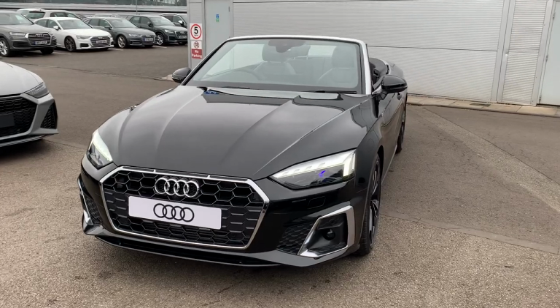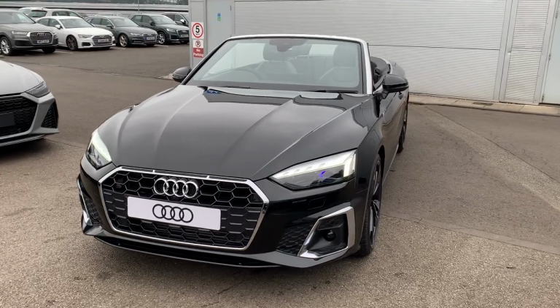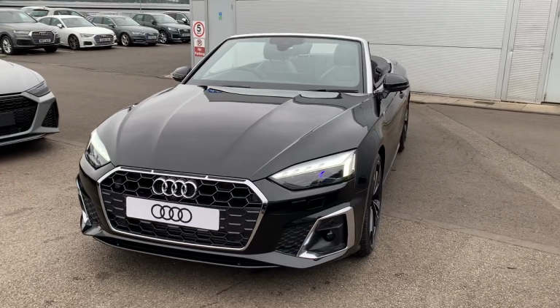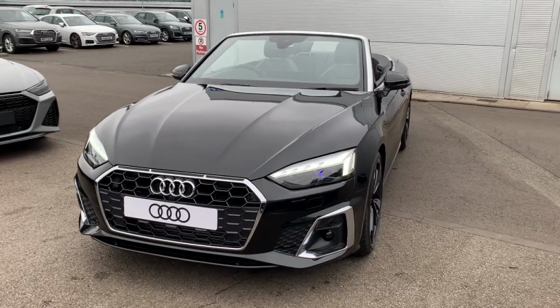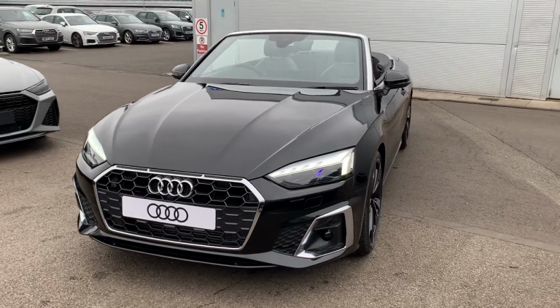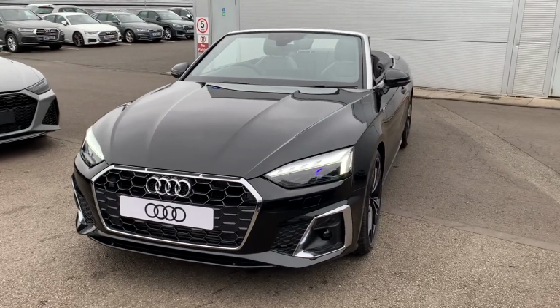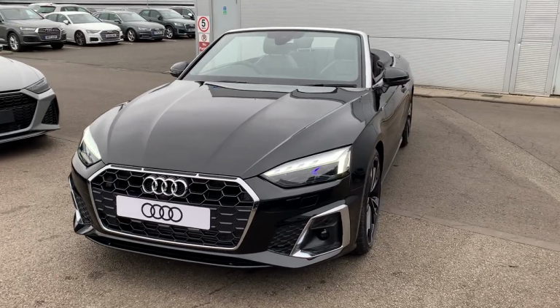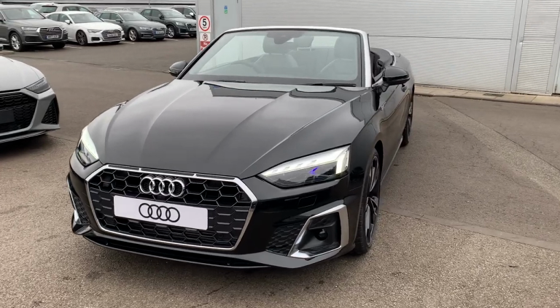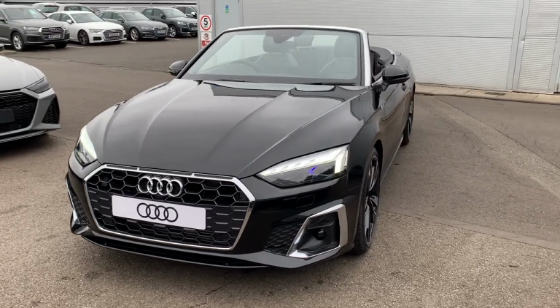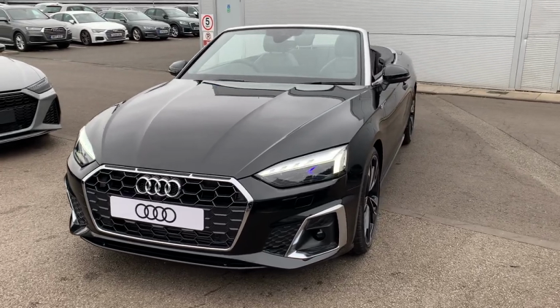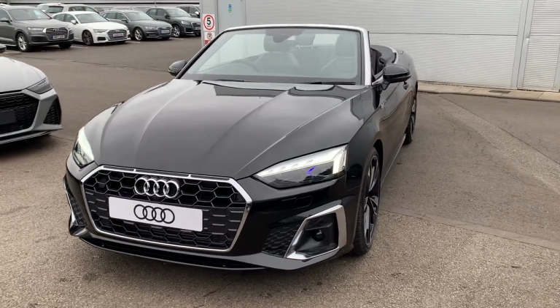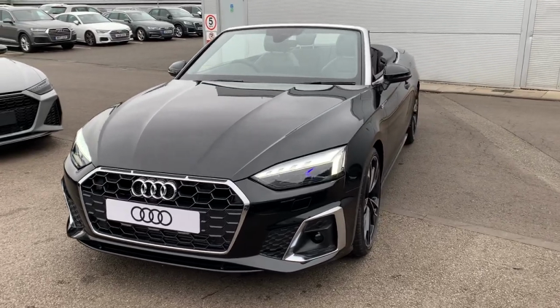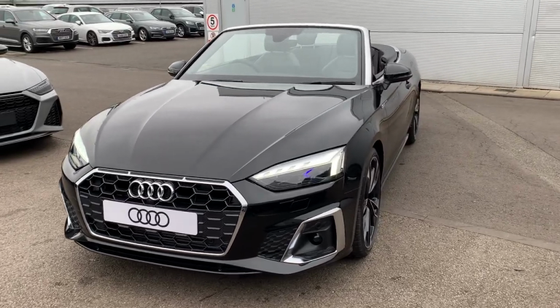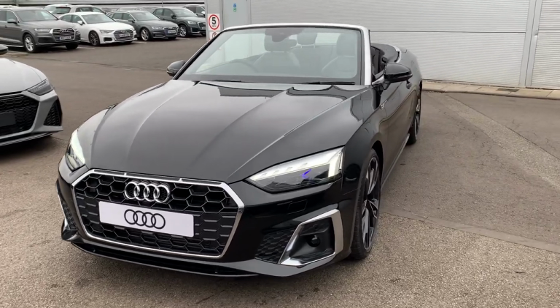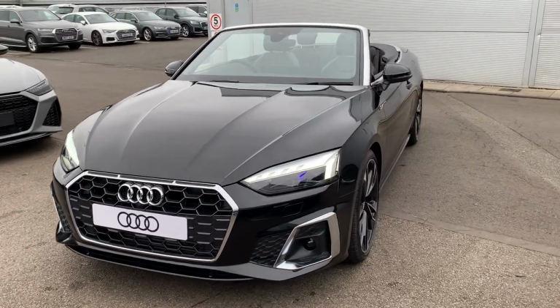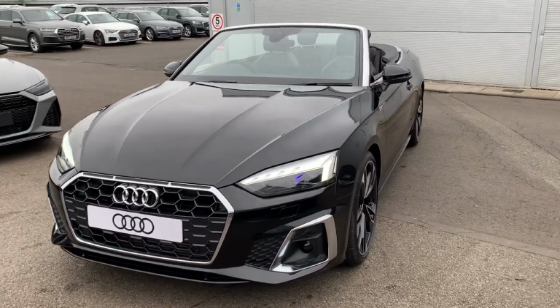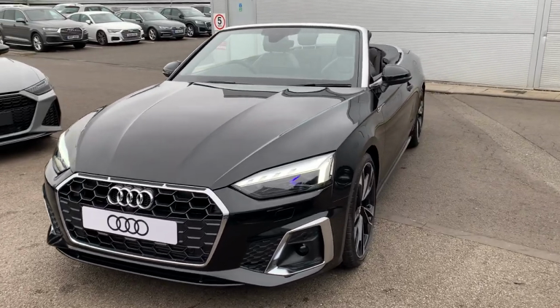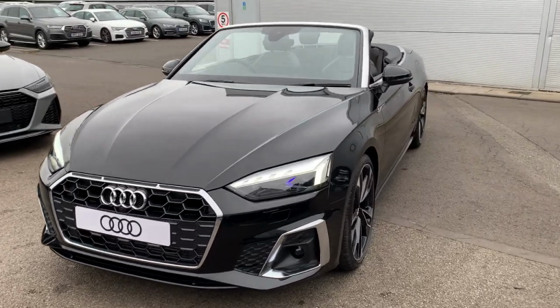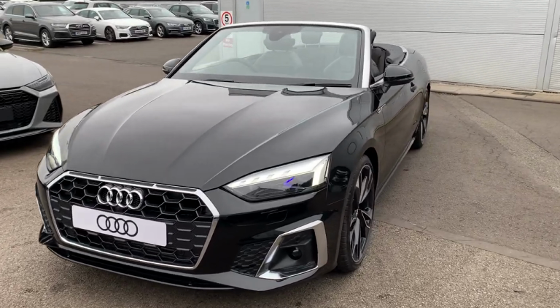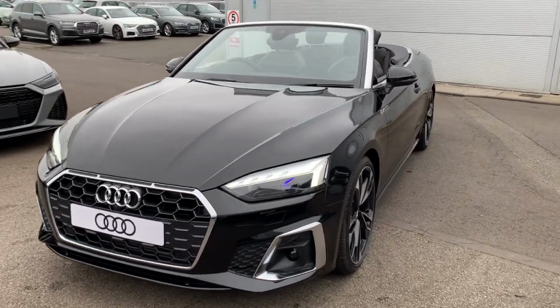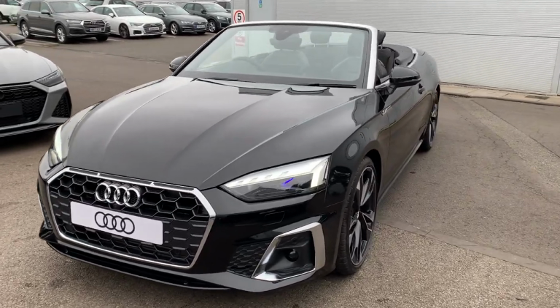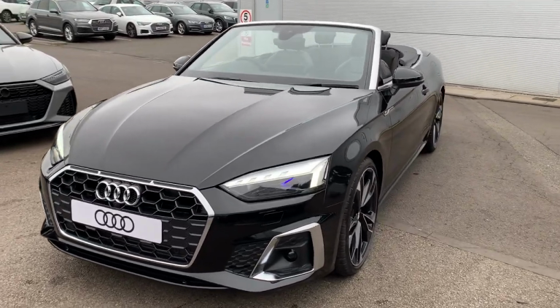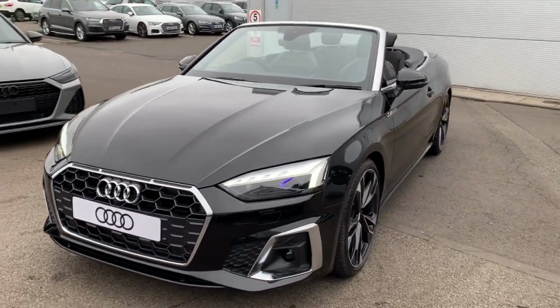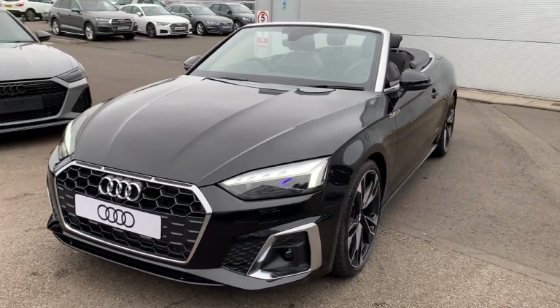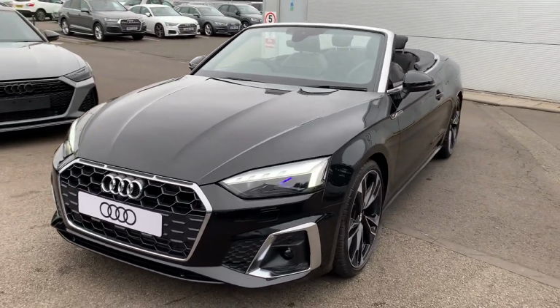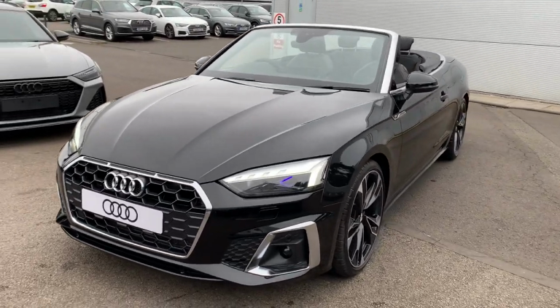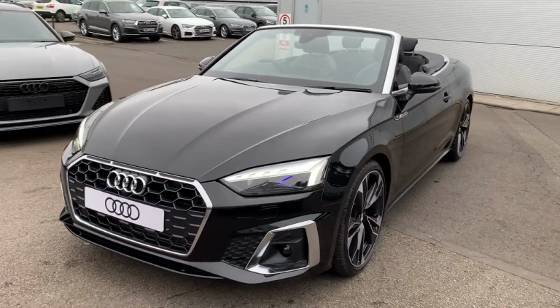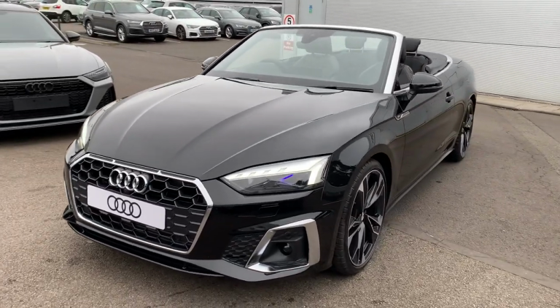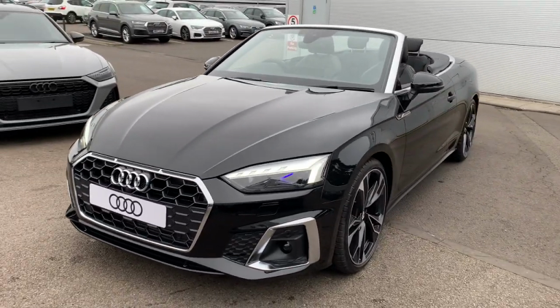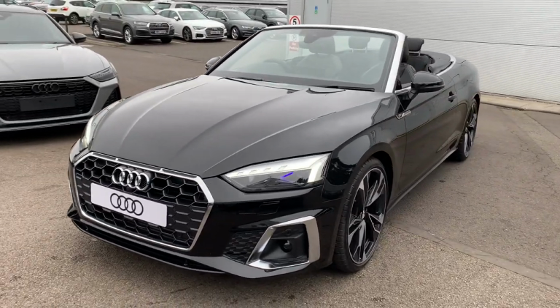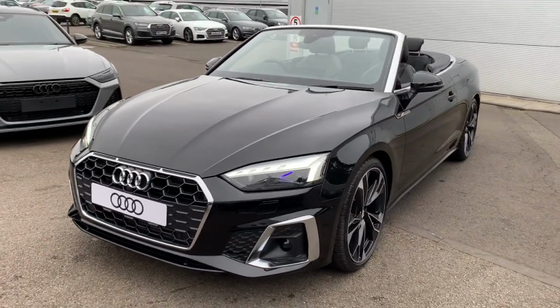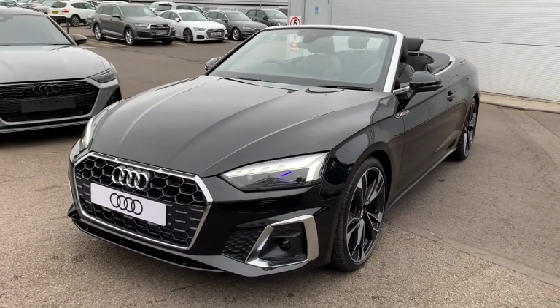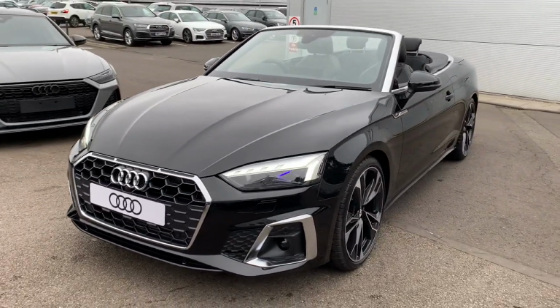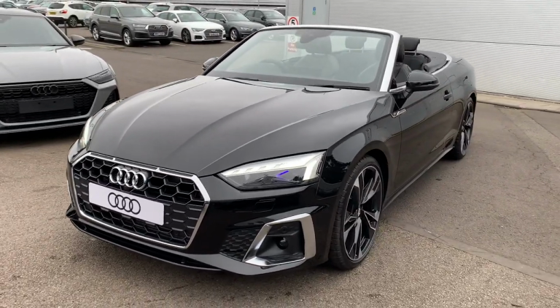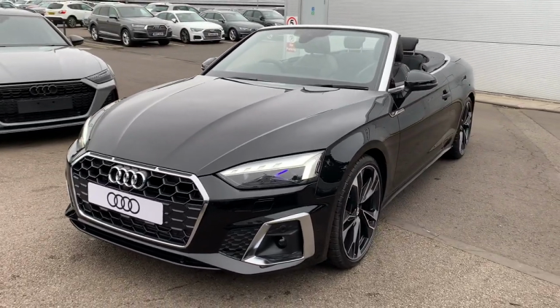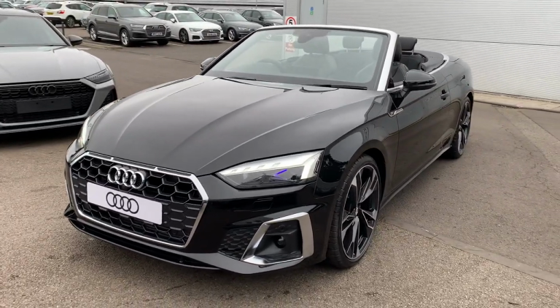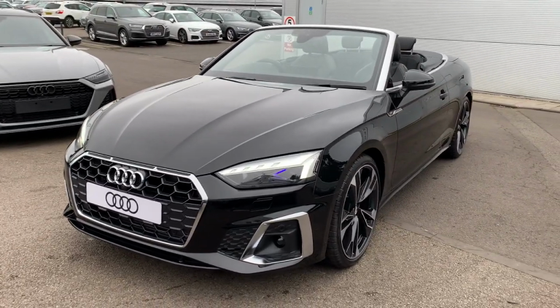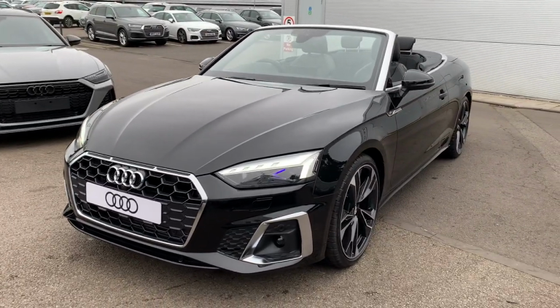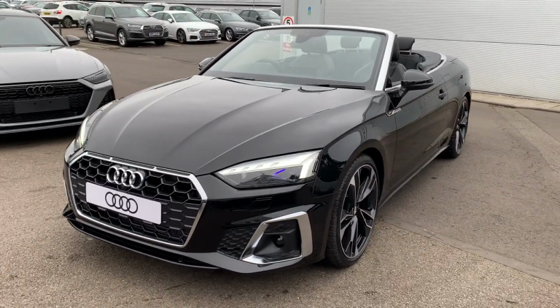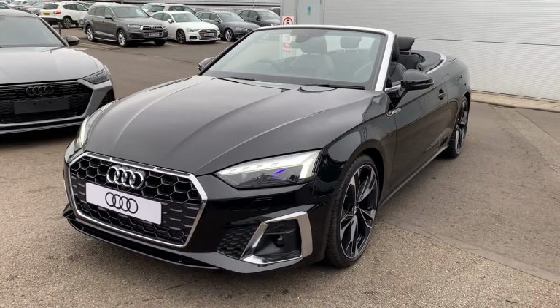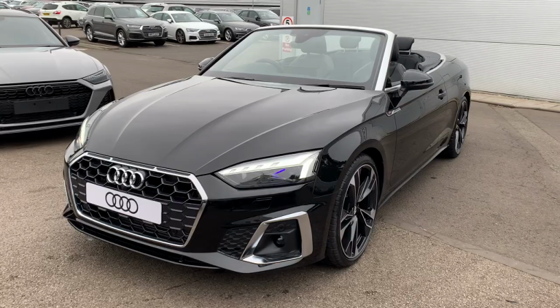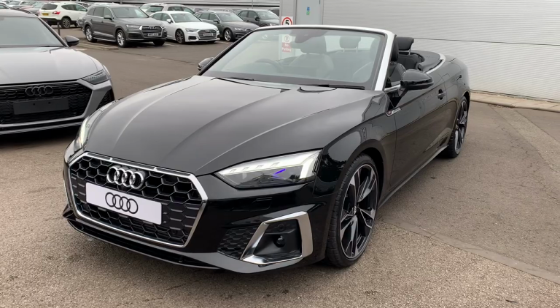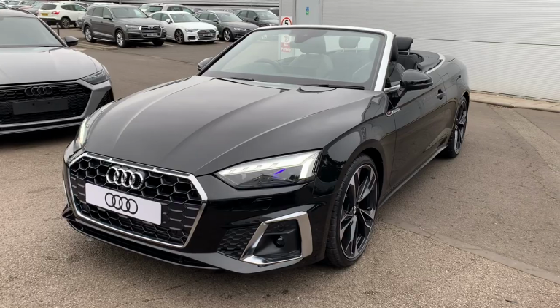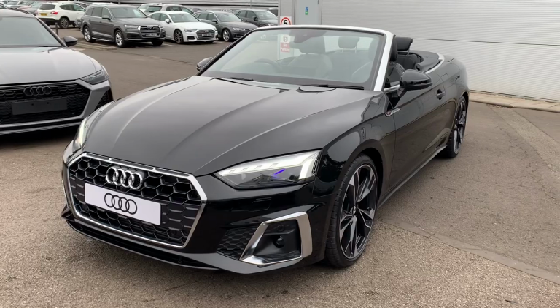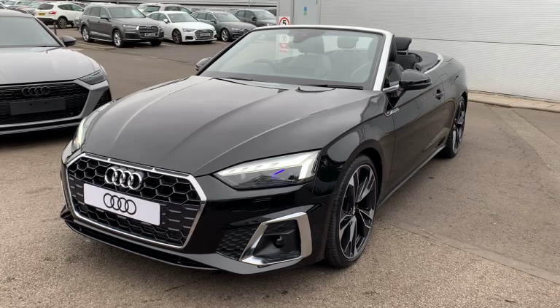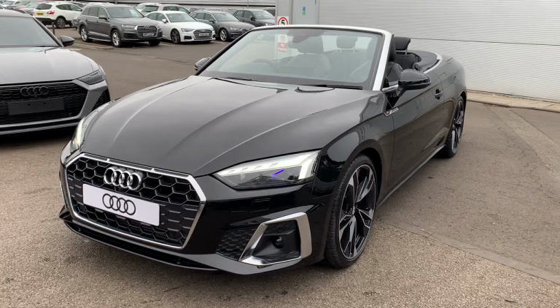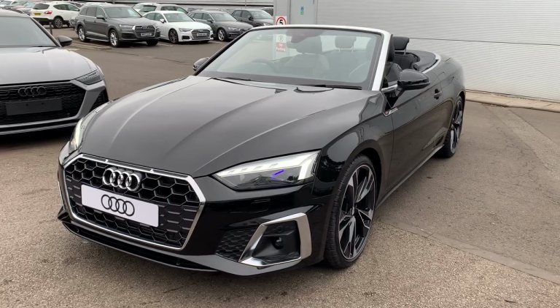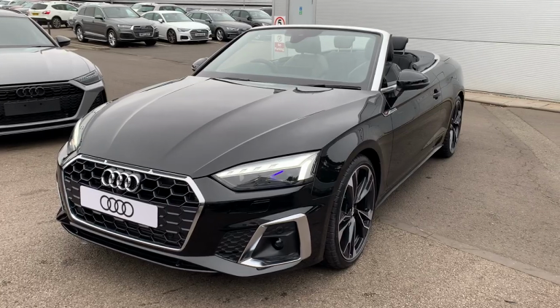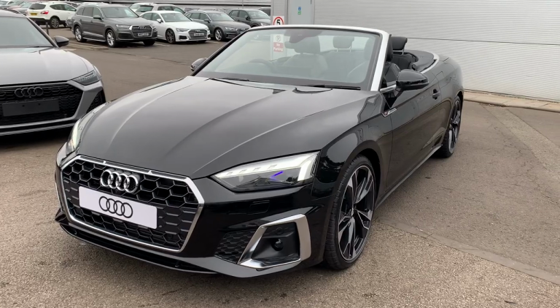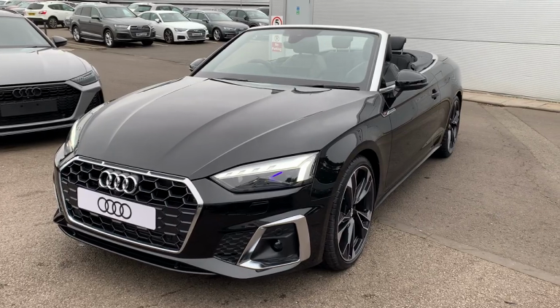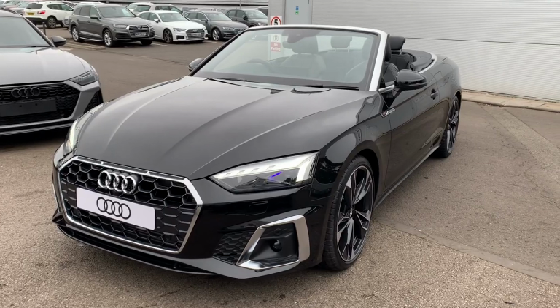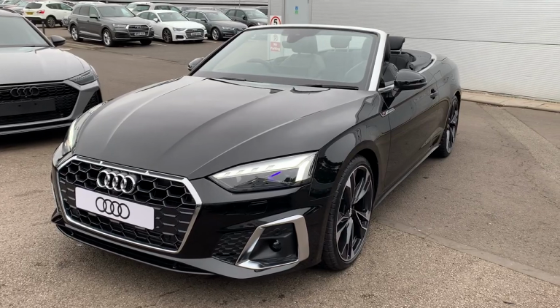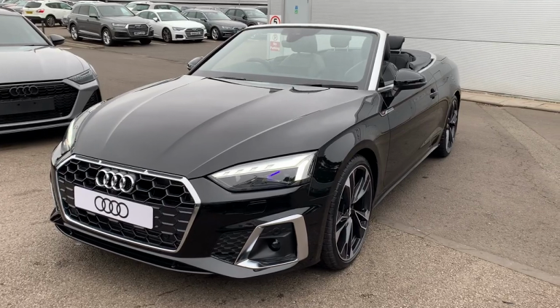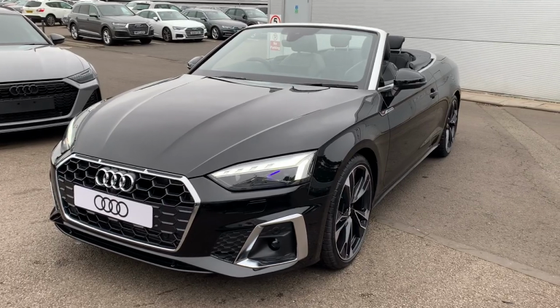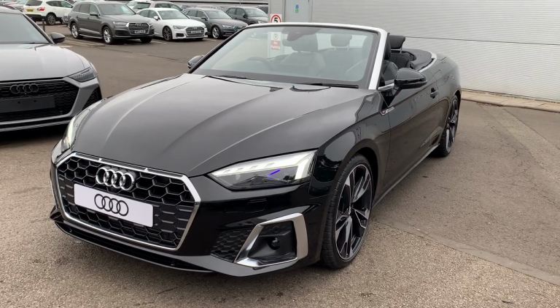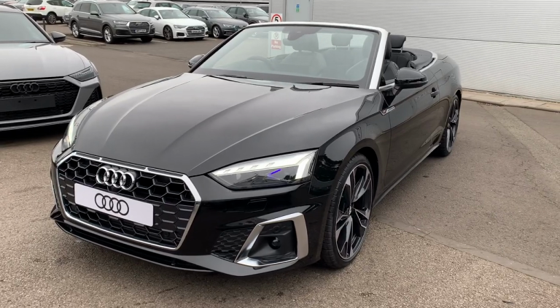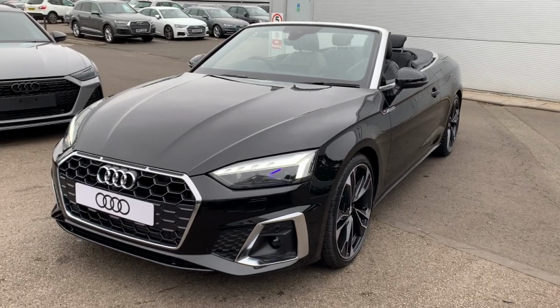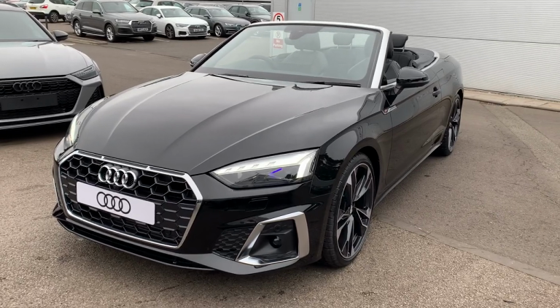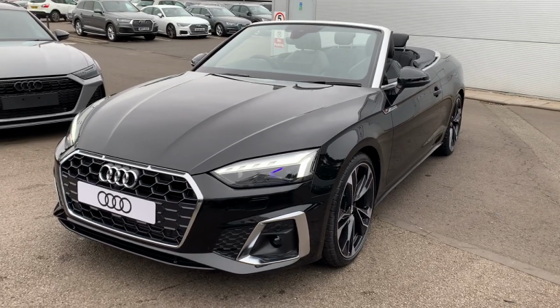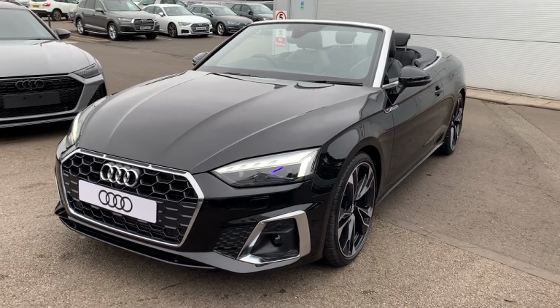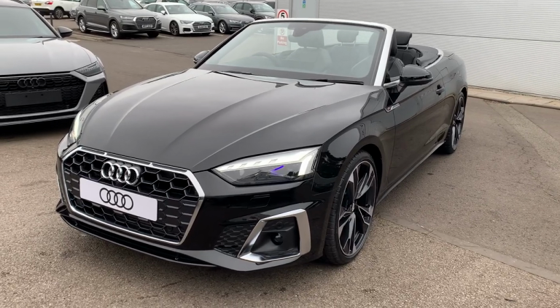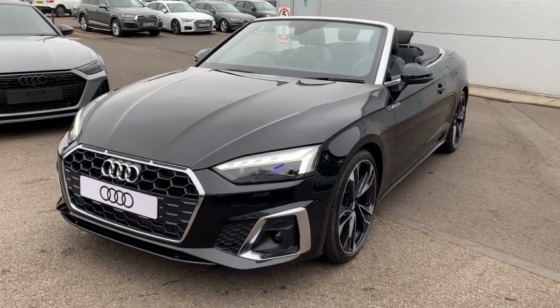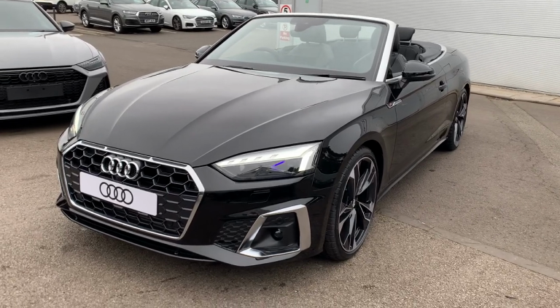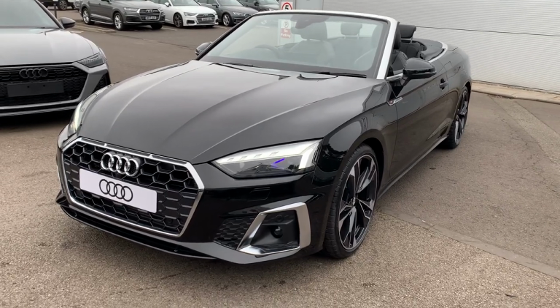Hello and welcome to Crew Audi. Today I'm going to take you on a short tour of this stunning Audi A5 Cabriolet Edition 1.